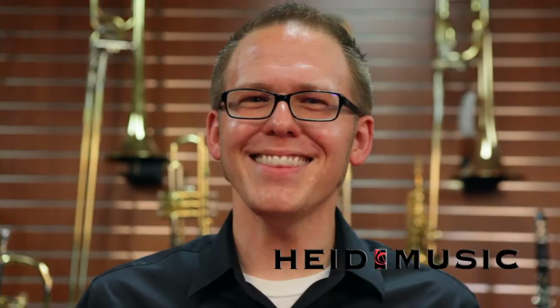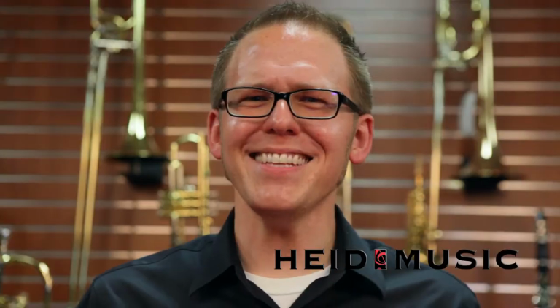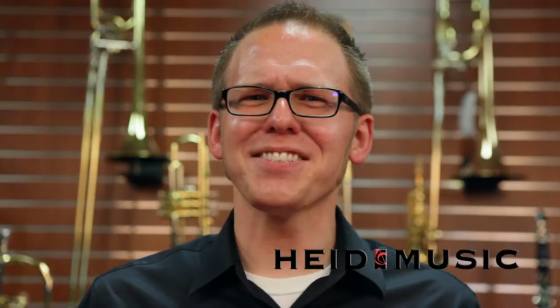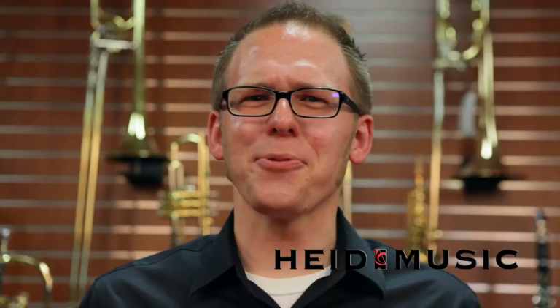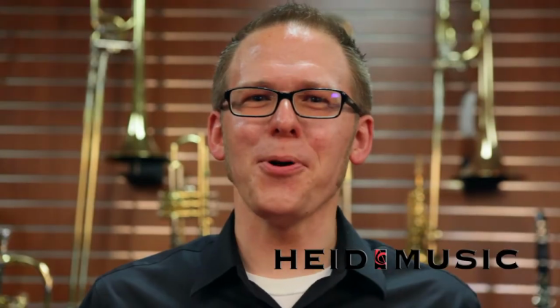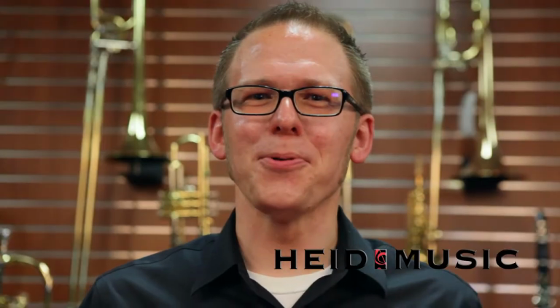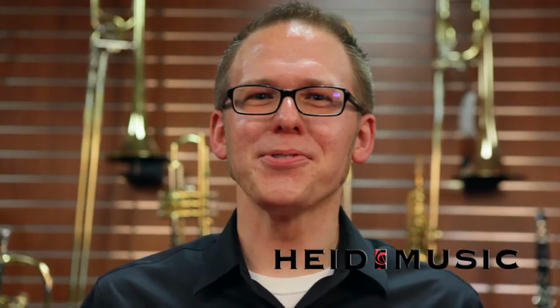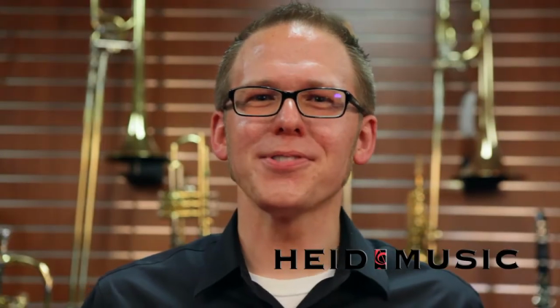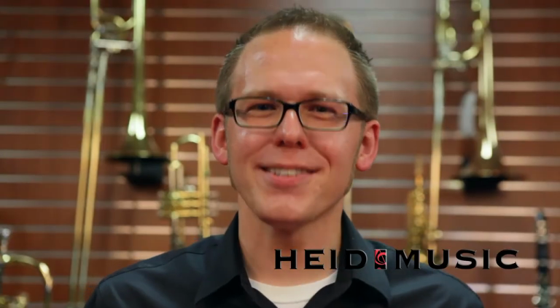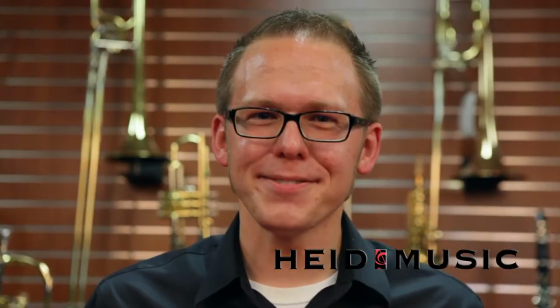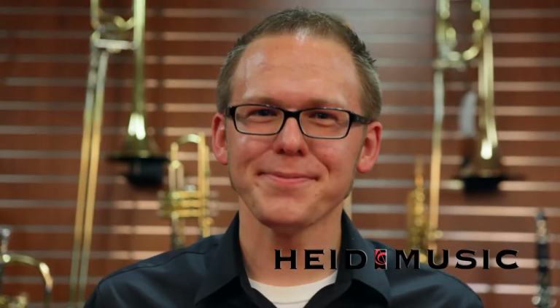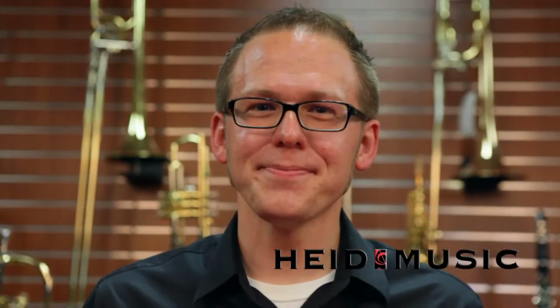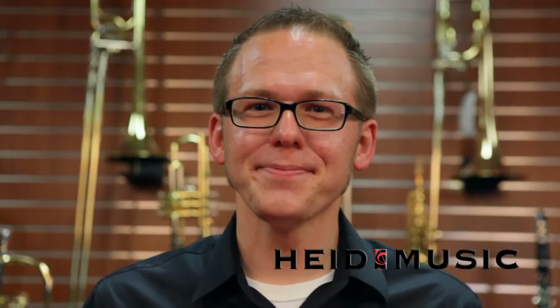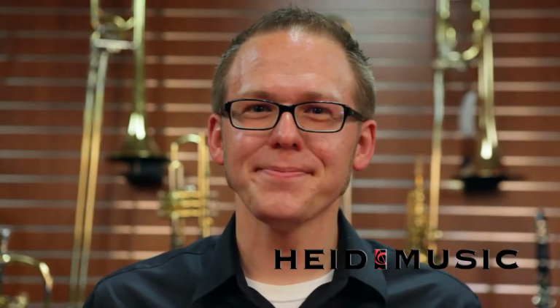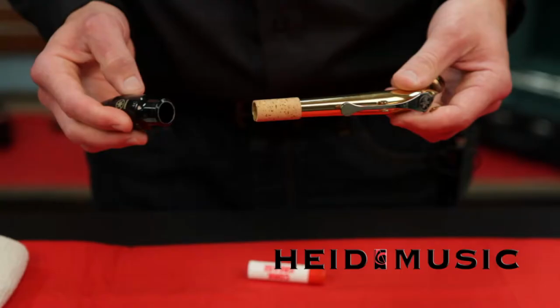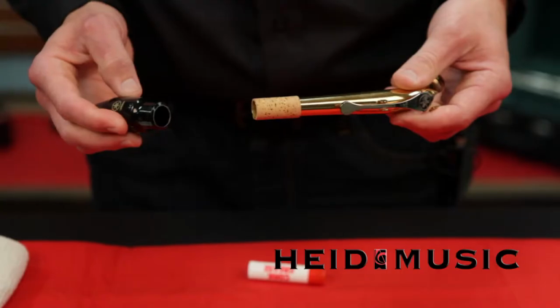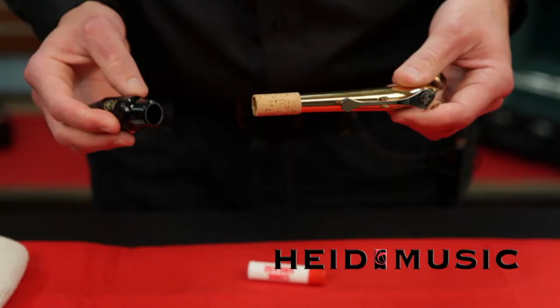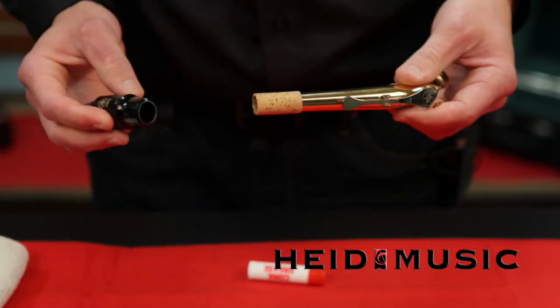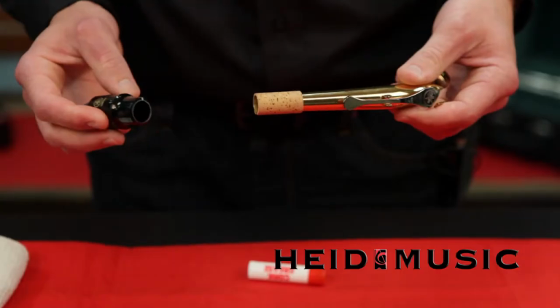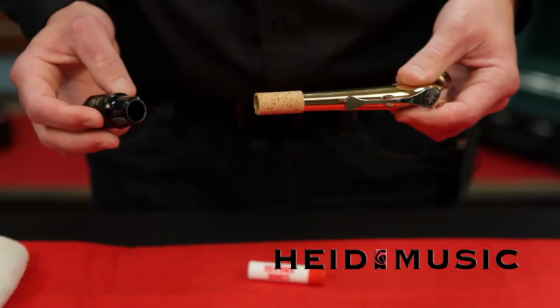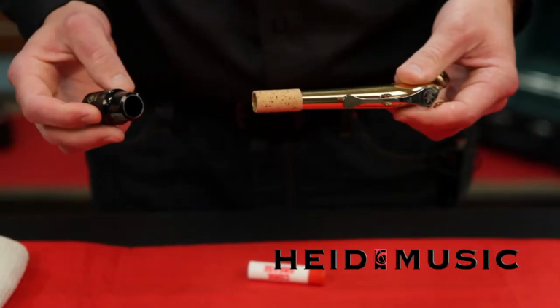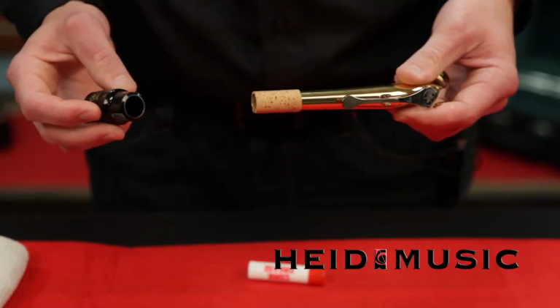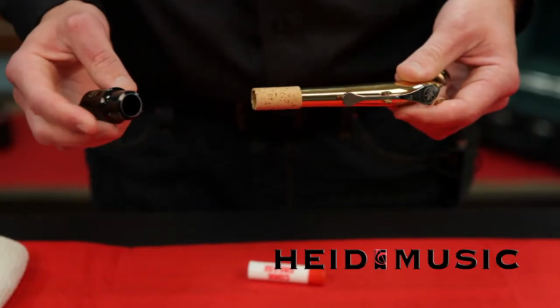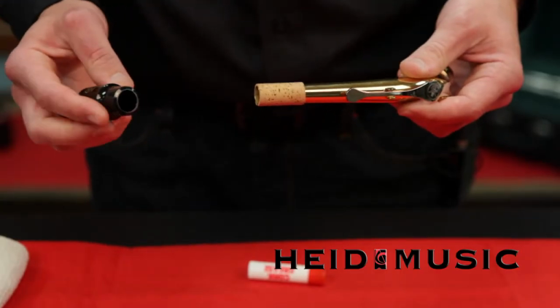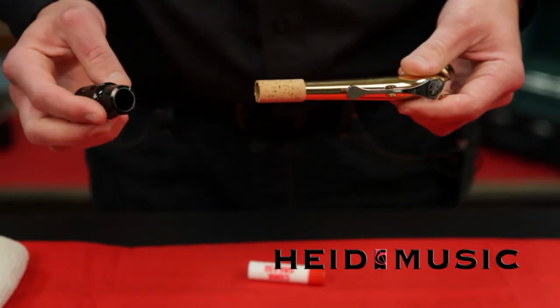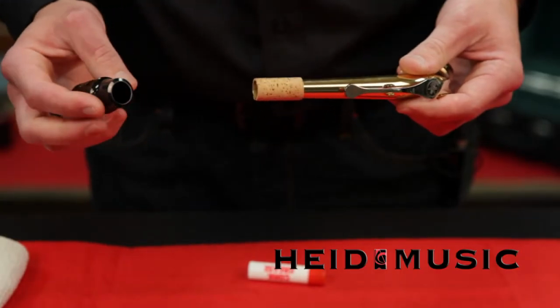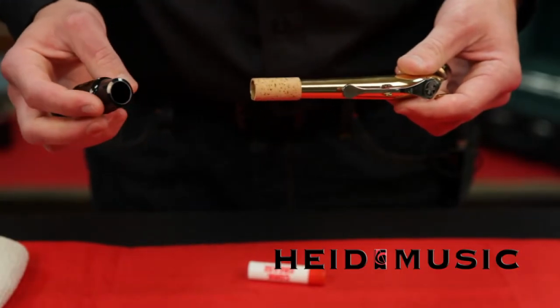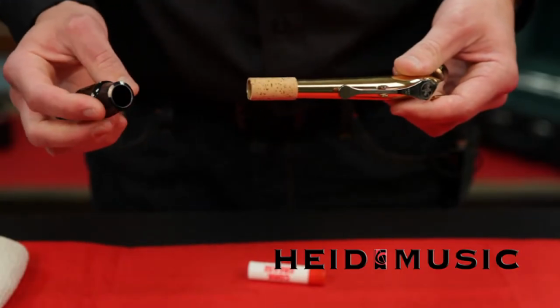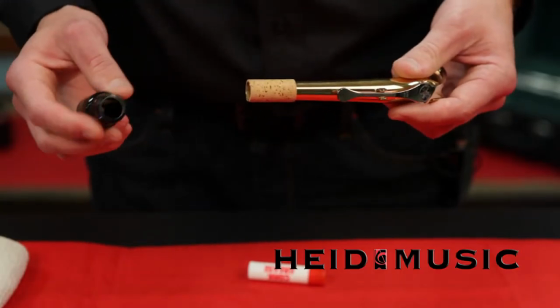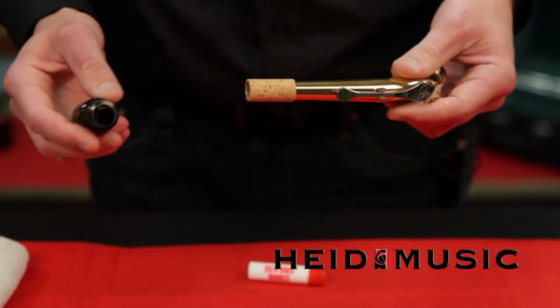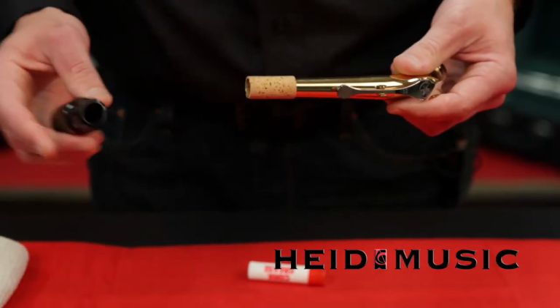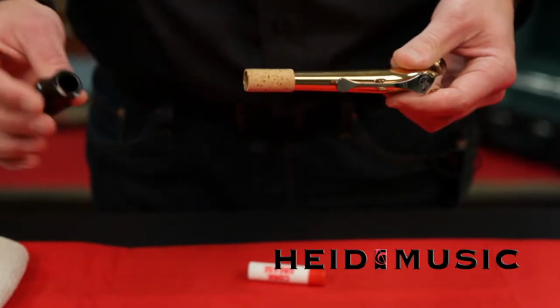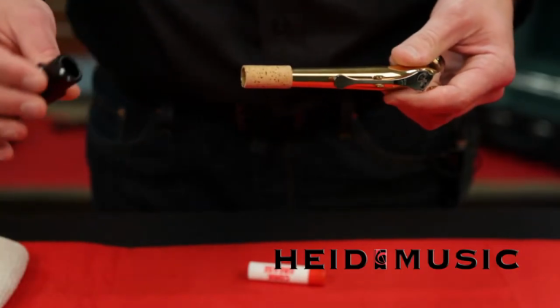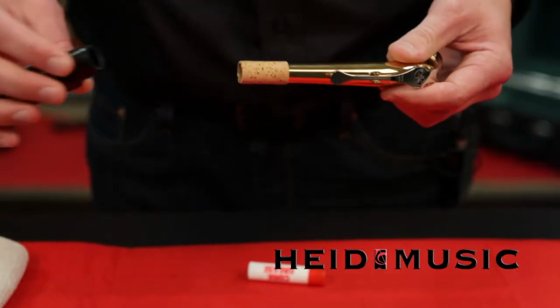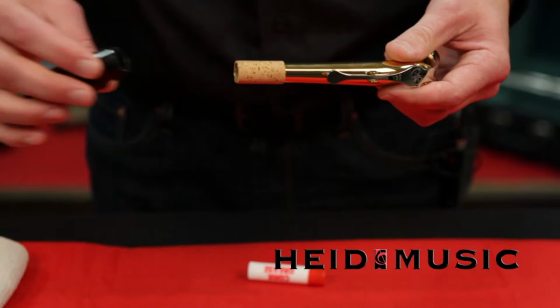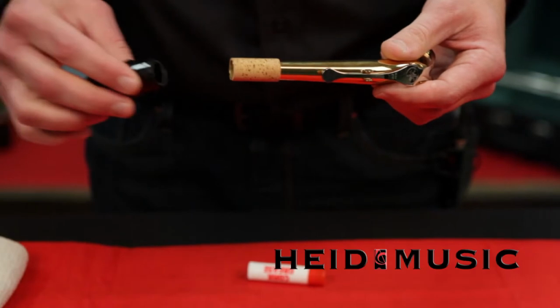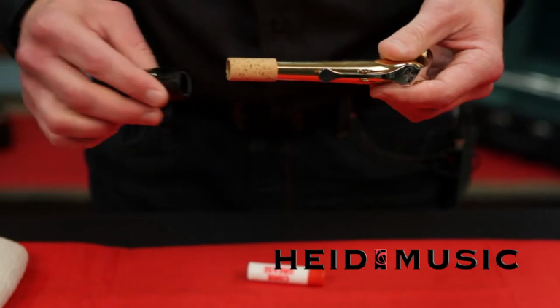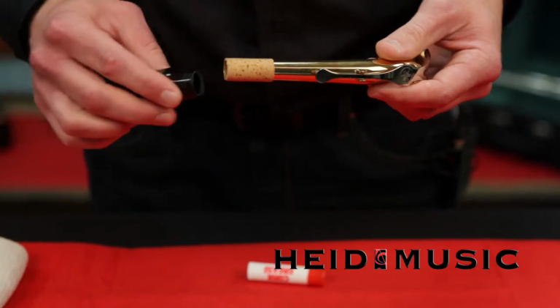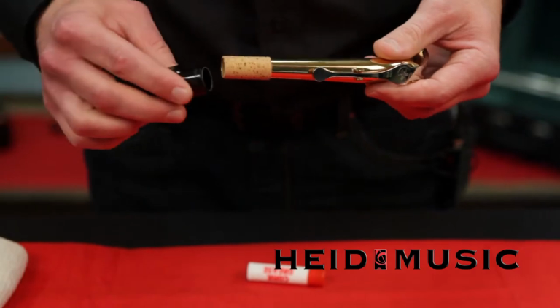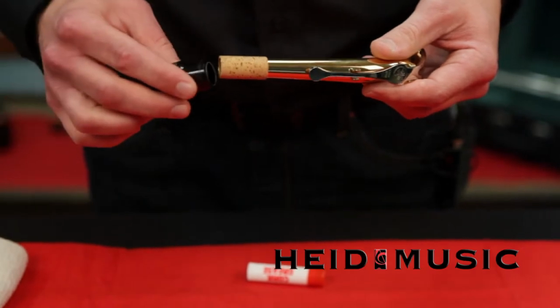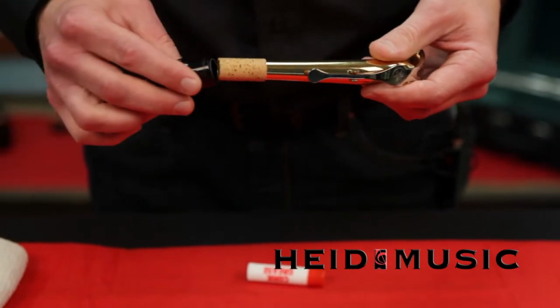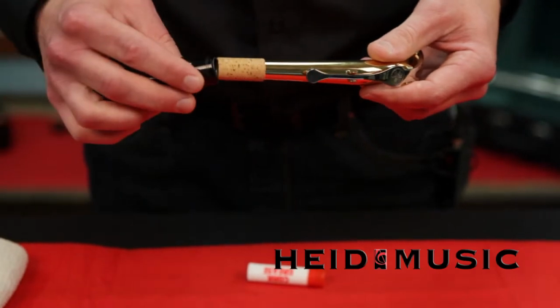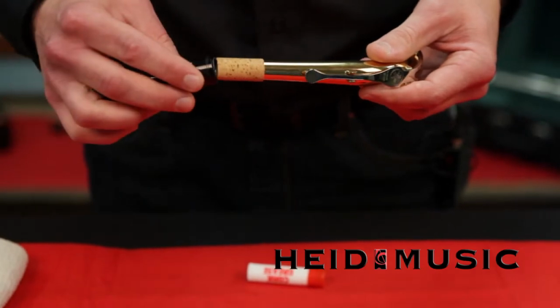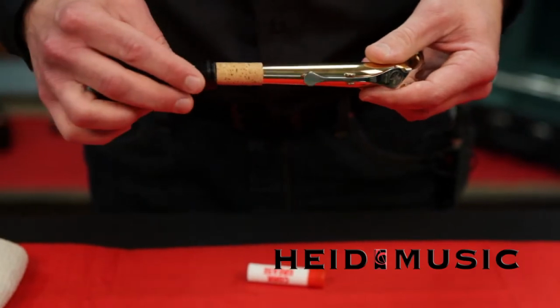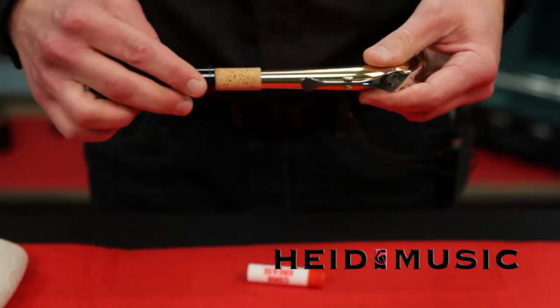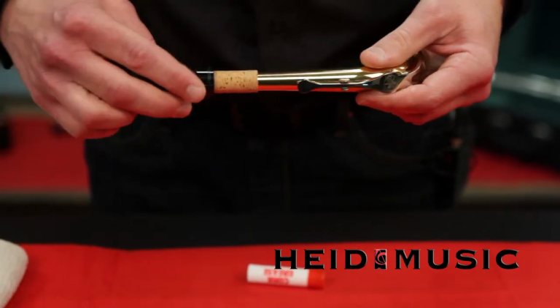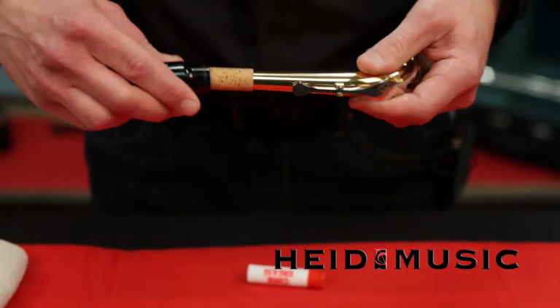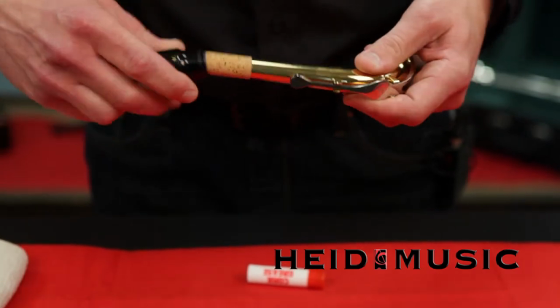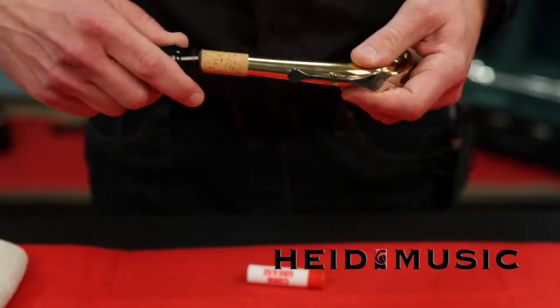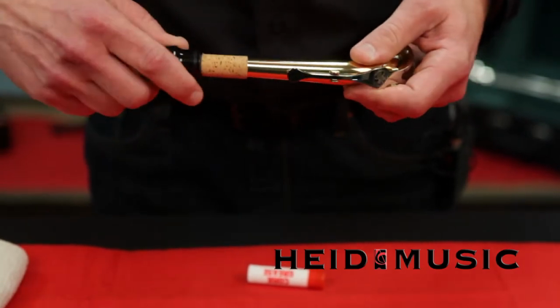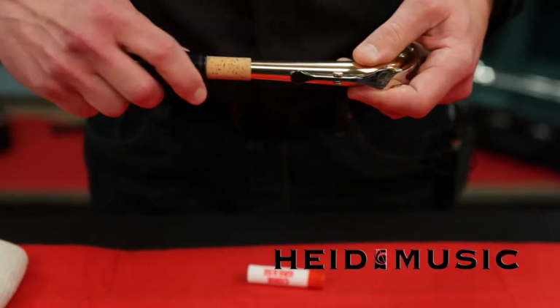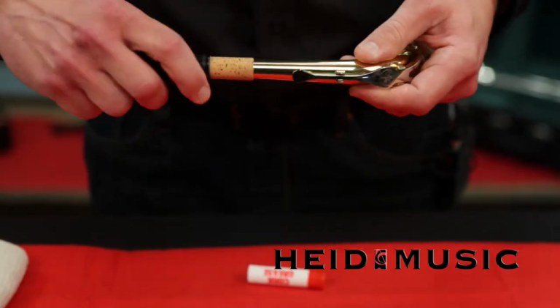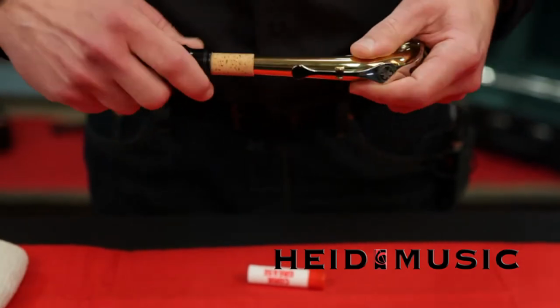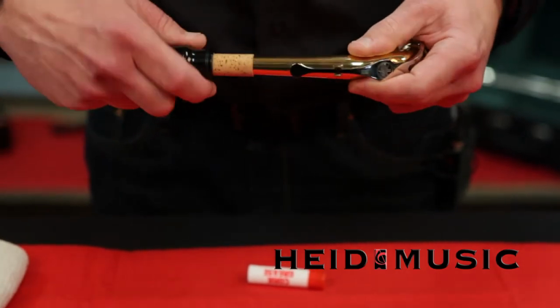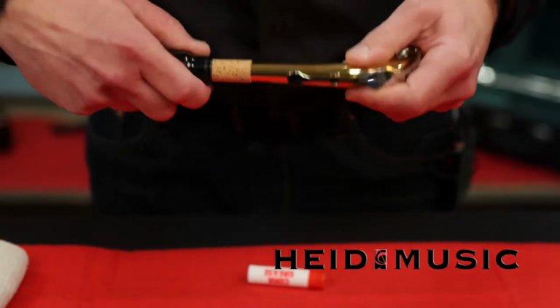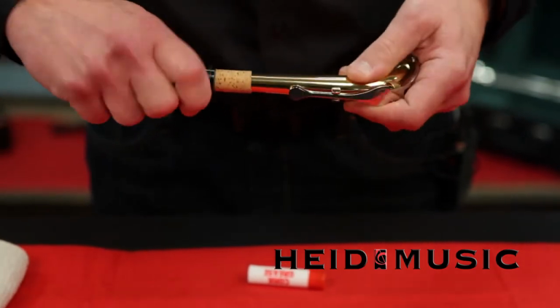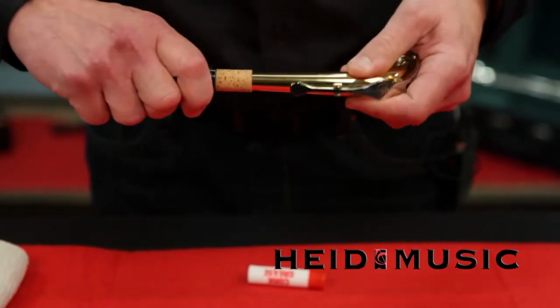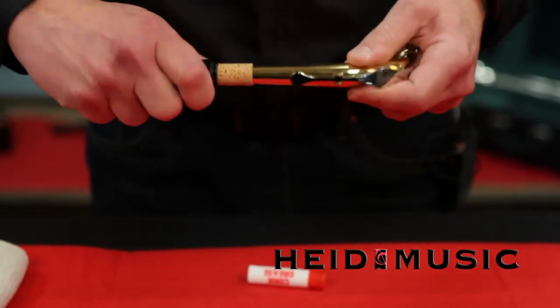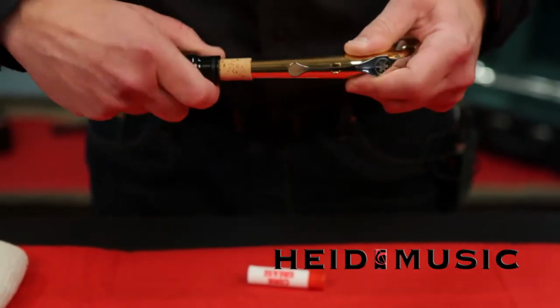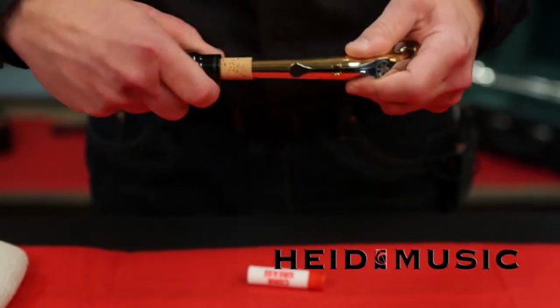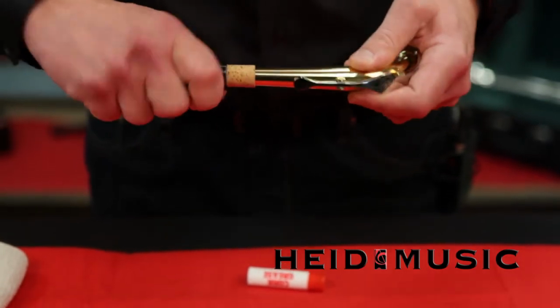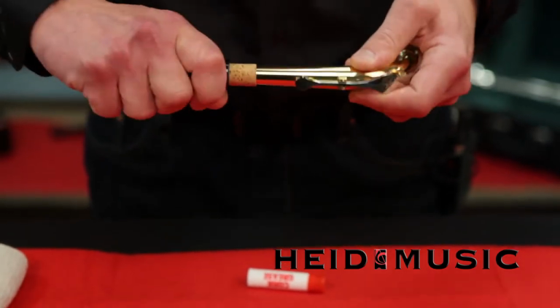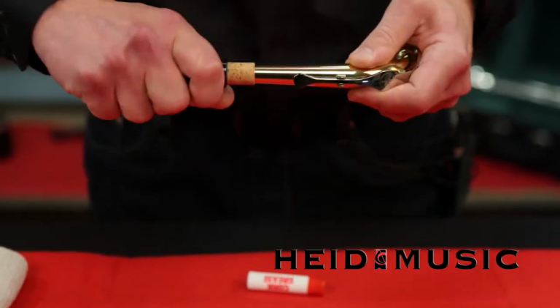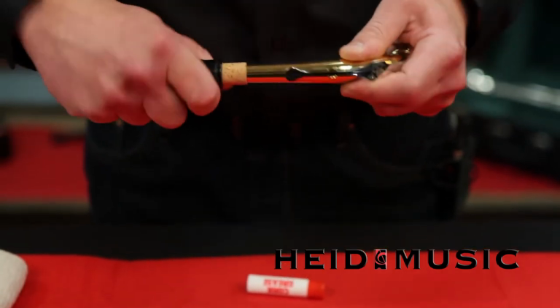That's gross! Now that your fingers are clean, you're ready to assemble your instrument. It should be much easier than it was before.